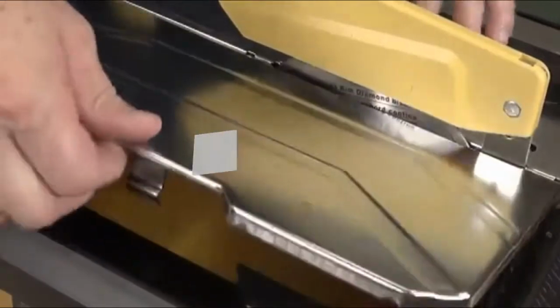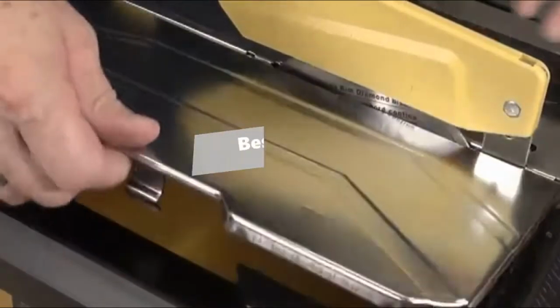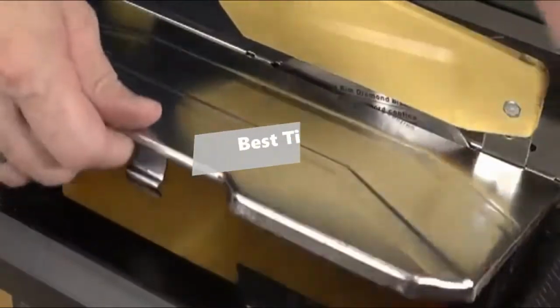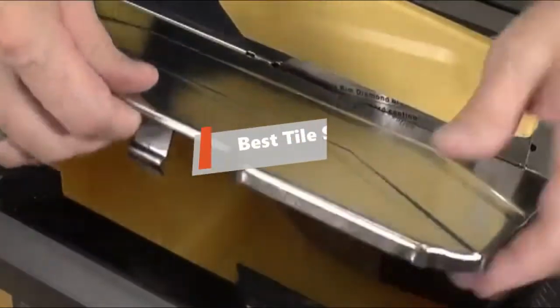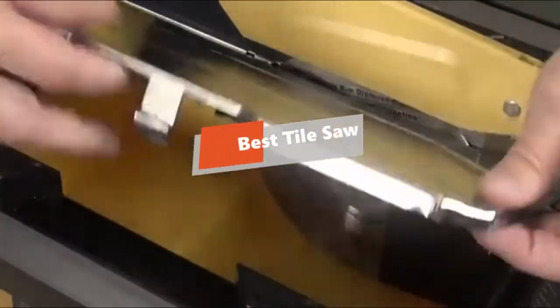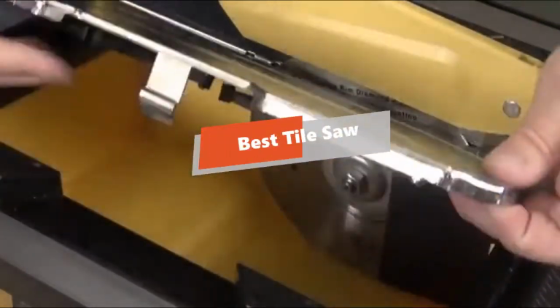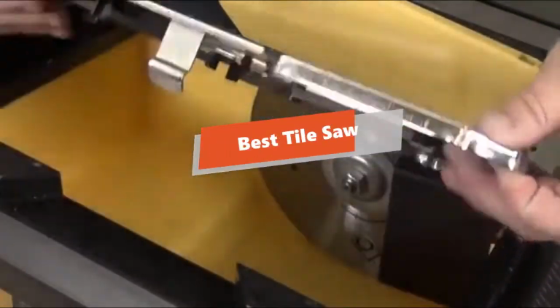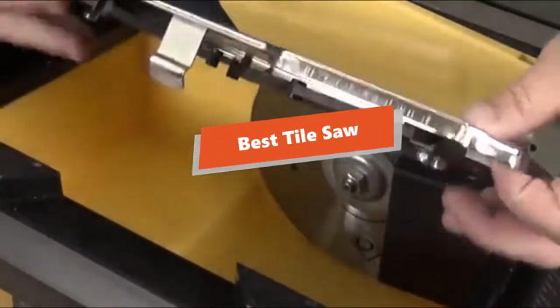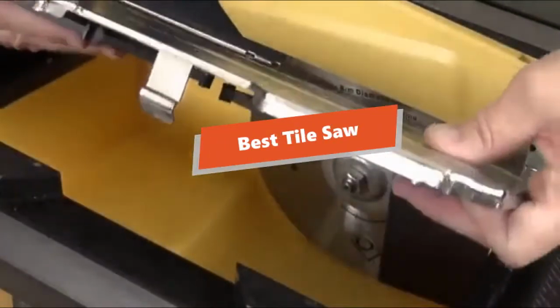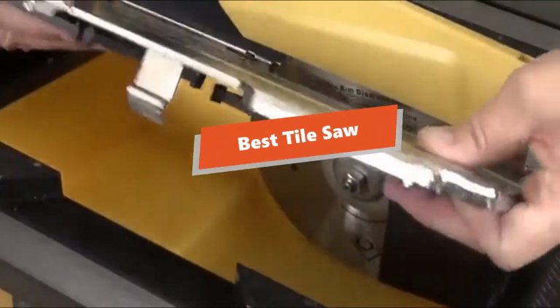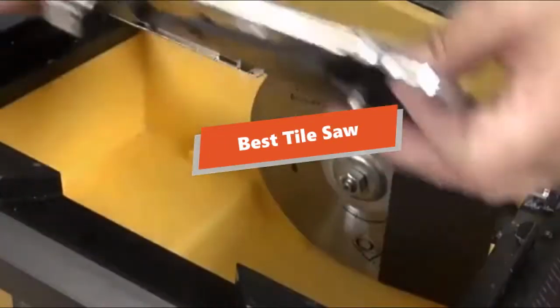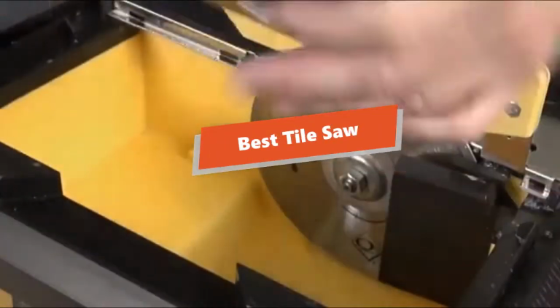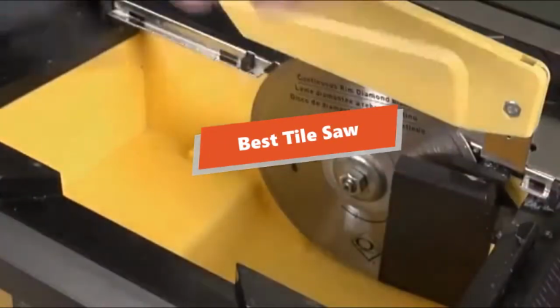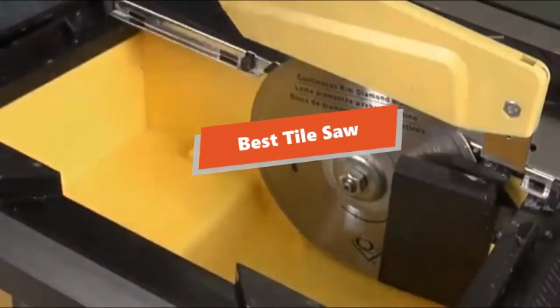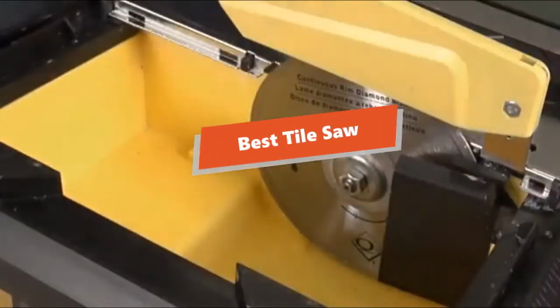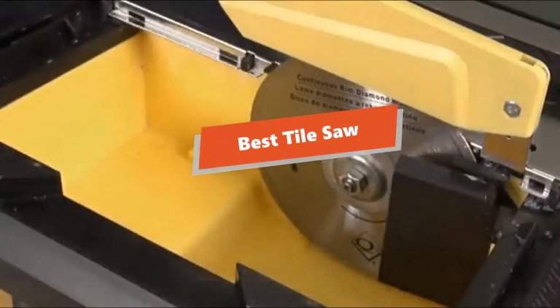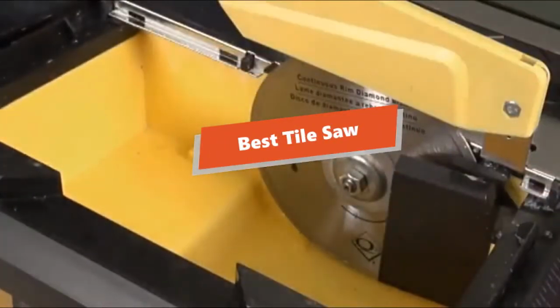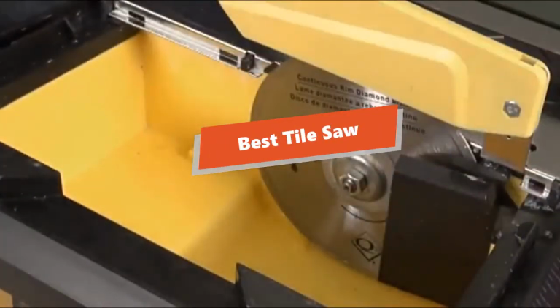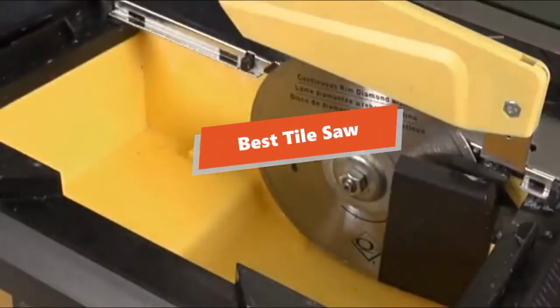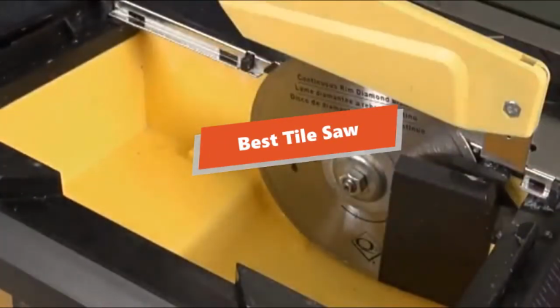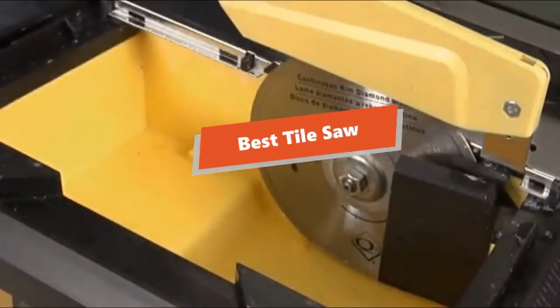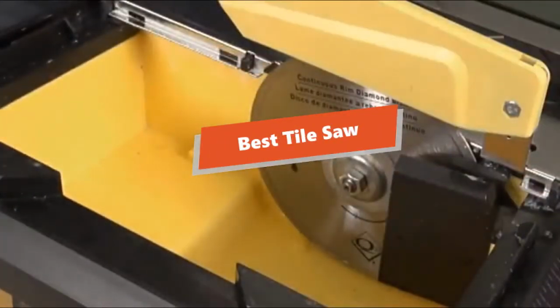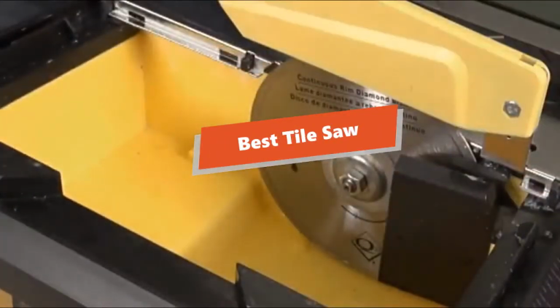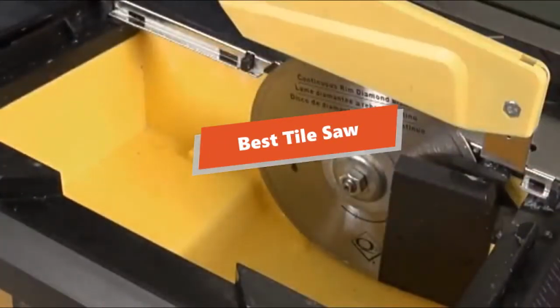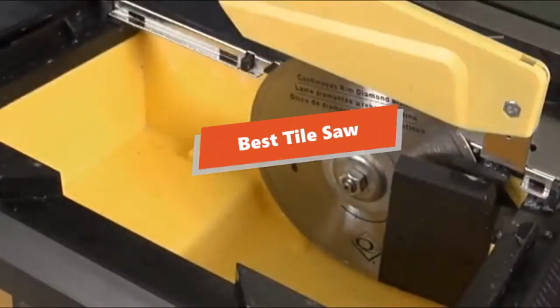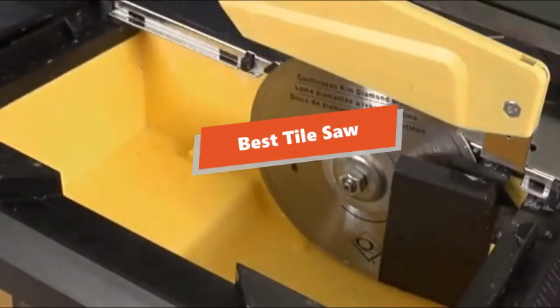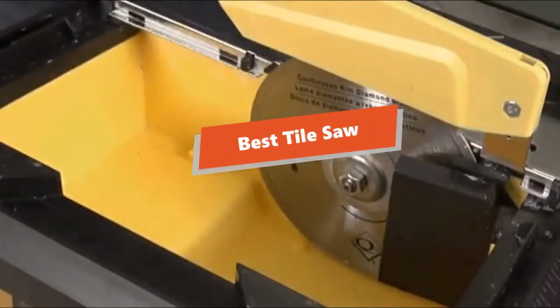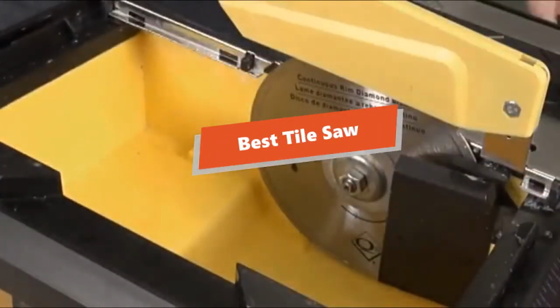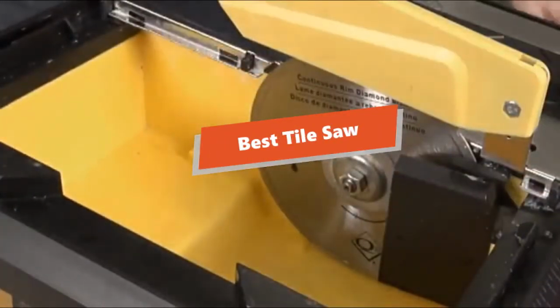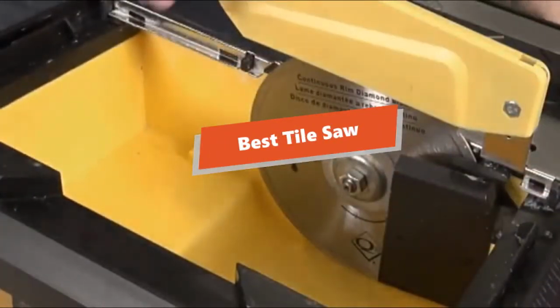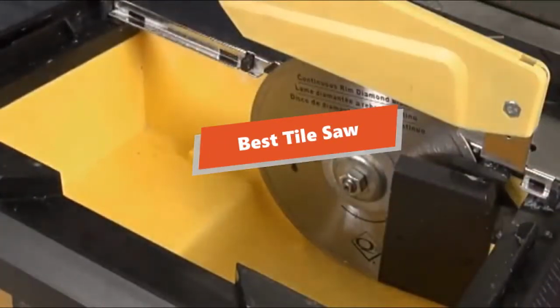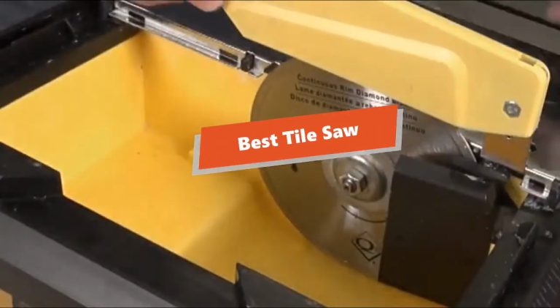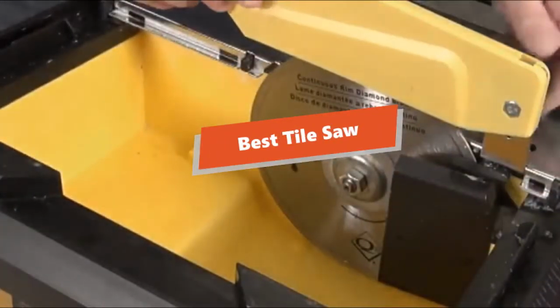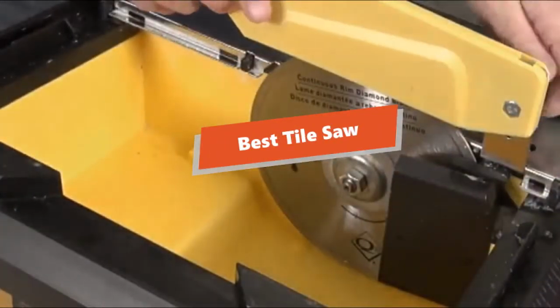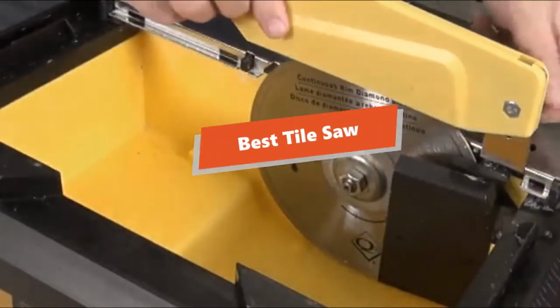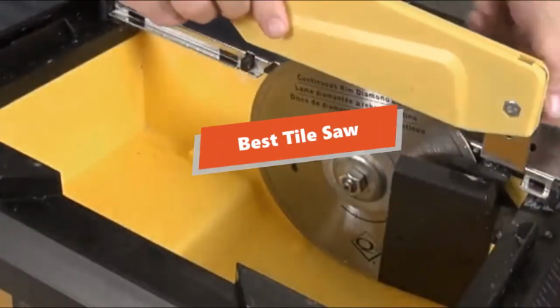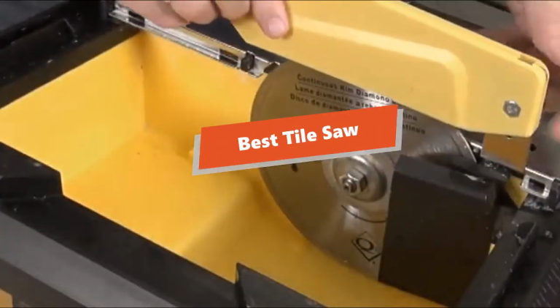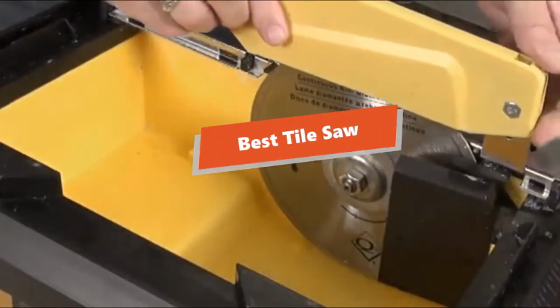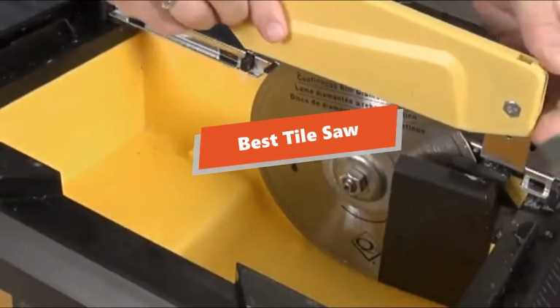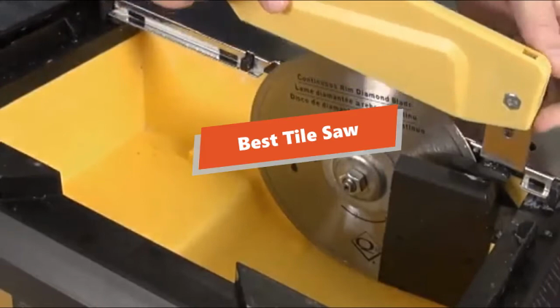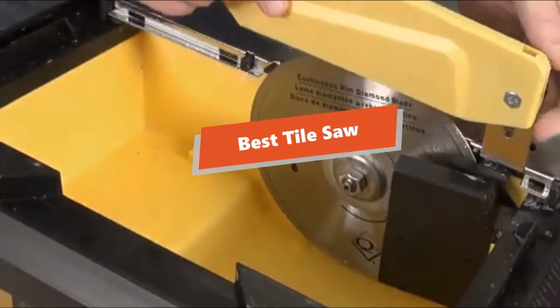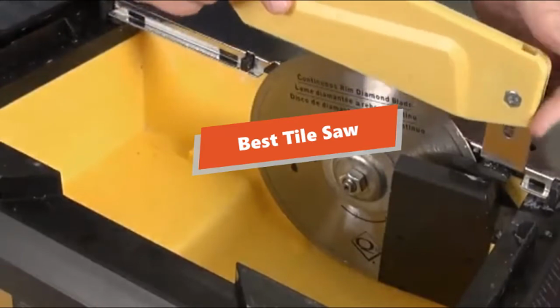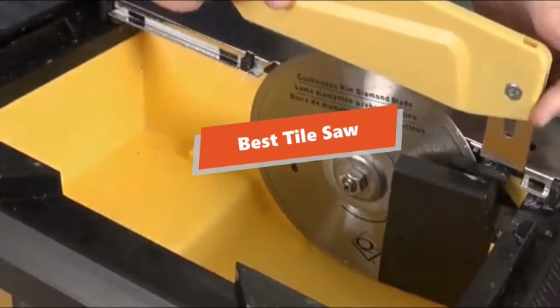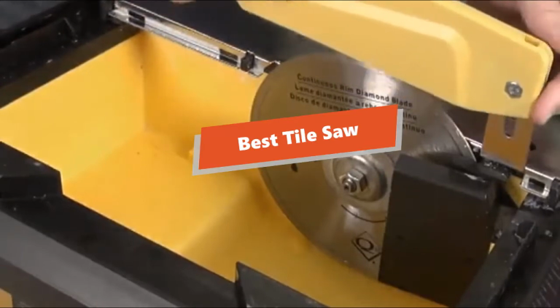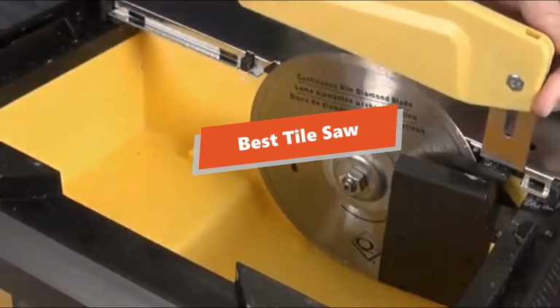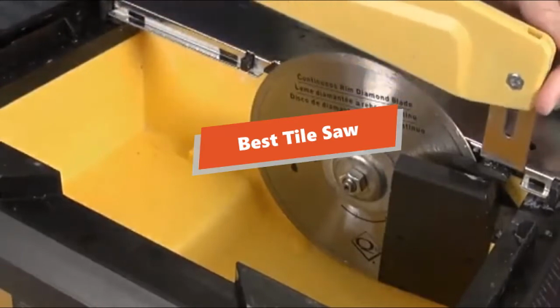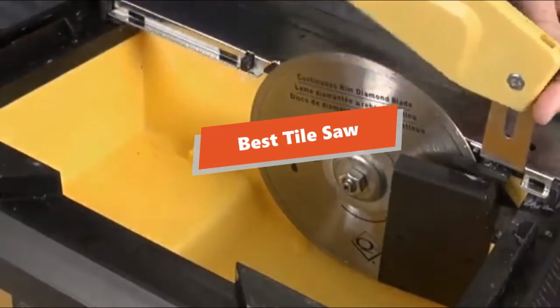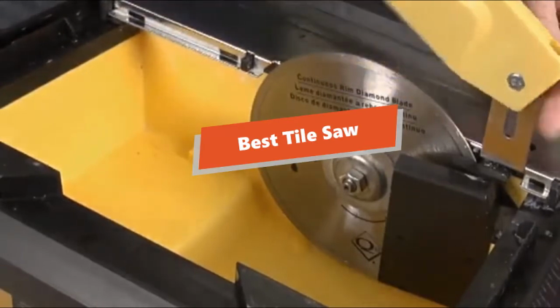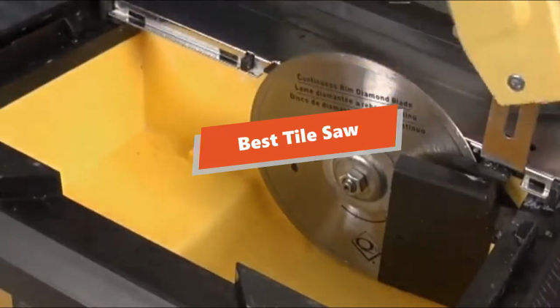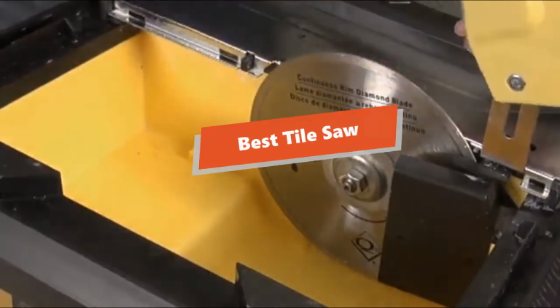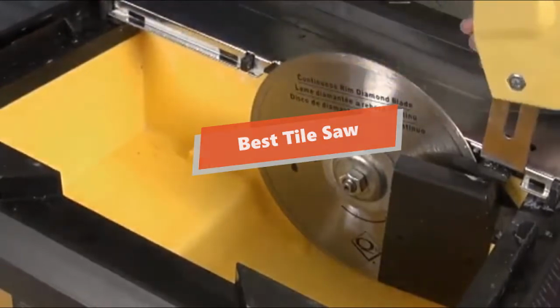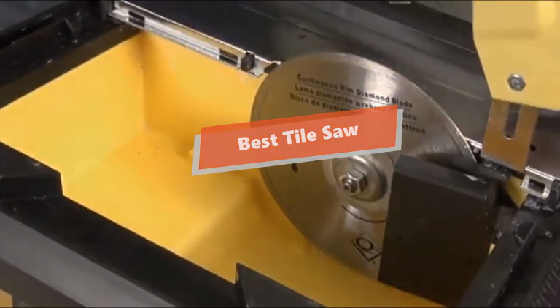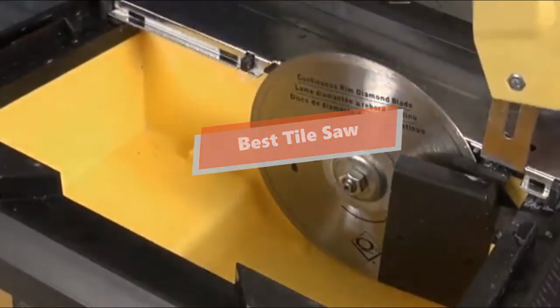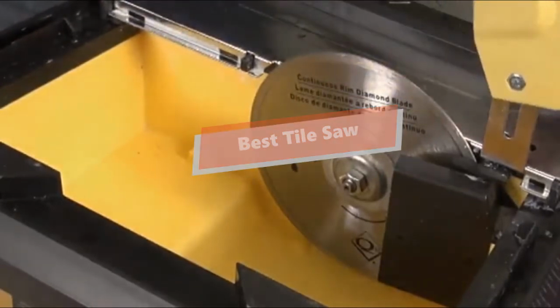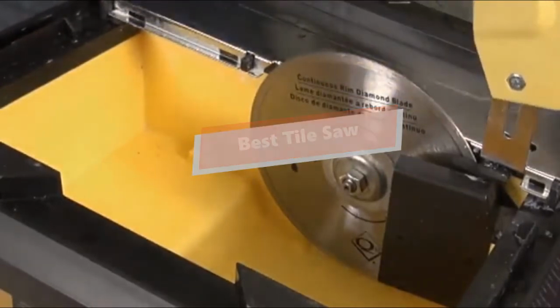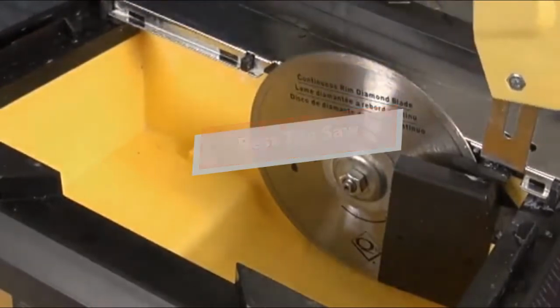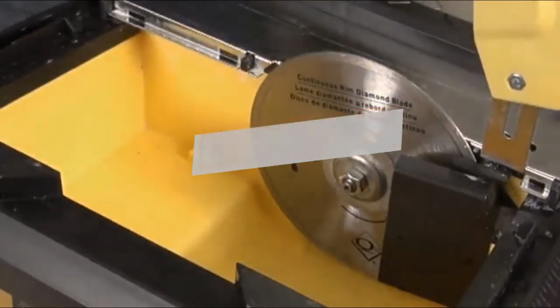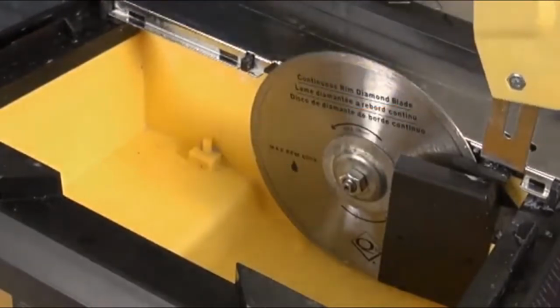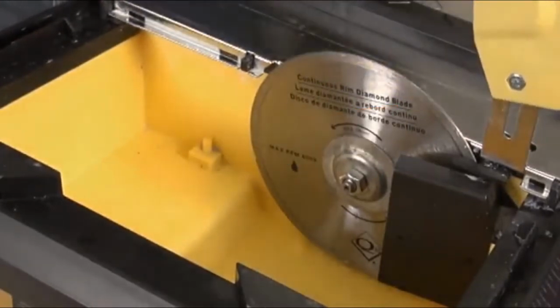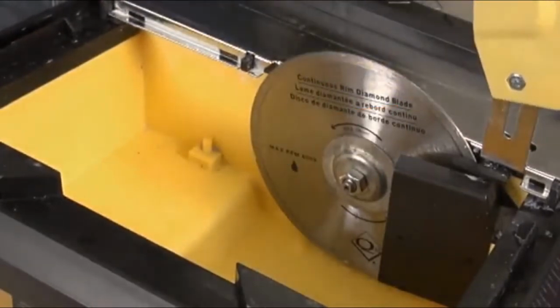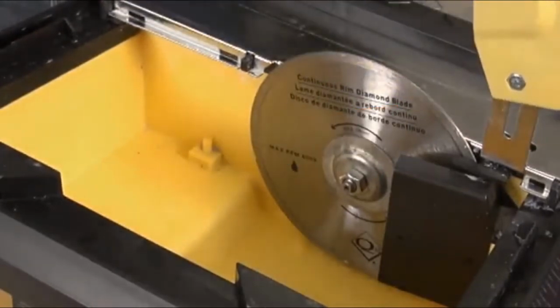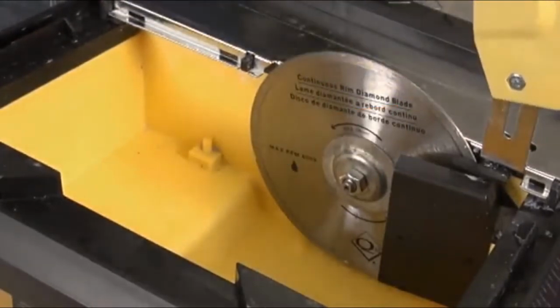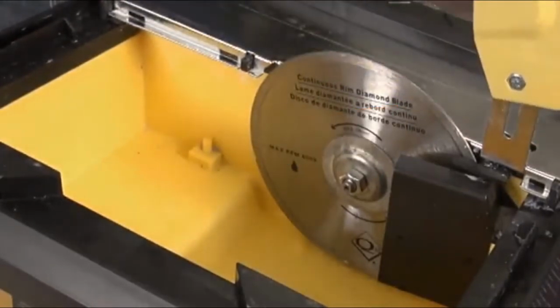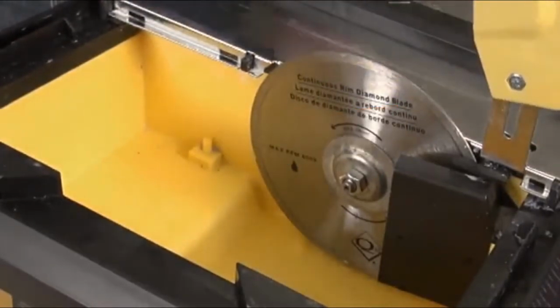What's up tool freak guys! If you are a tool nut like me, today's video is for you. In this video, I'm going to be taking a look at the 5 best tile saws.